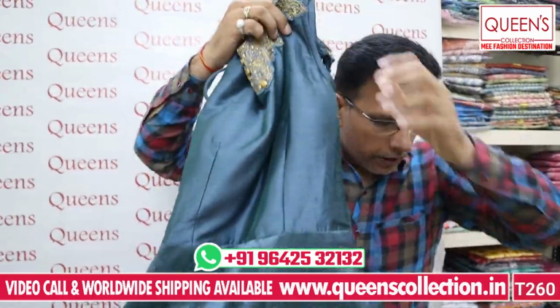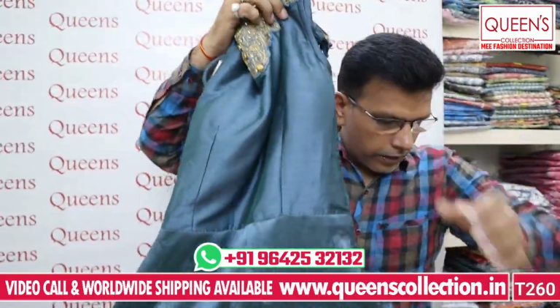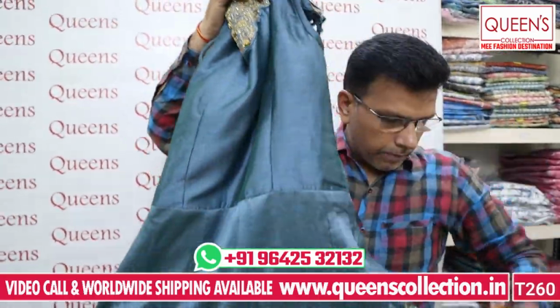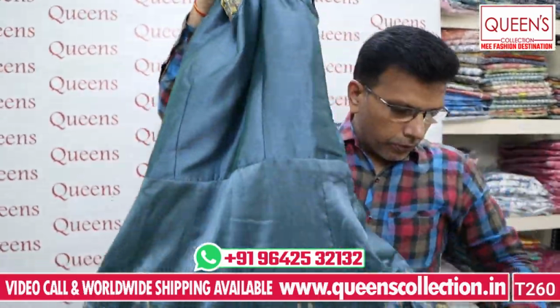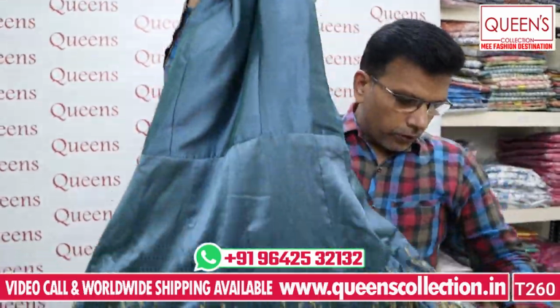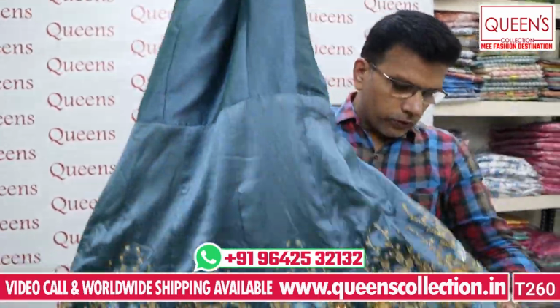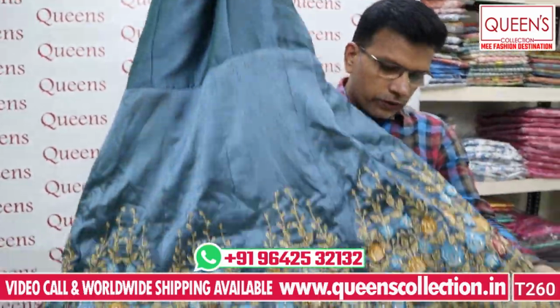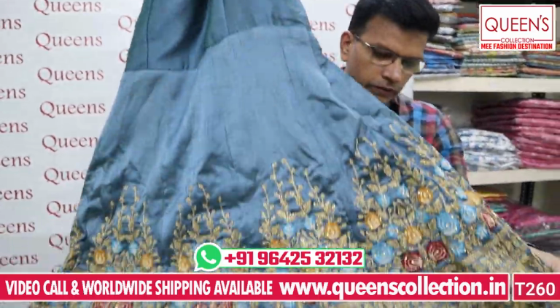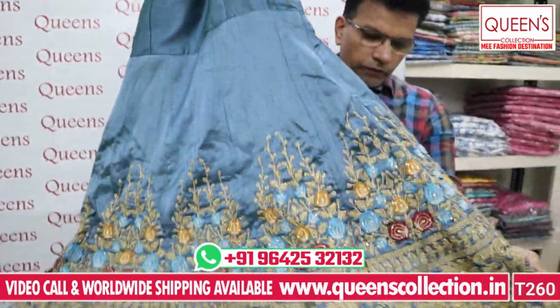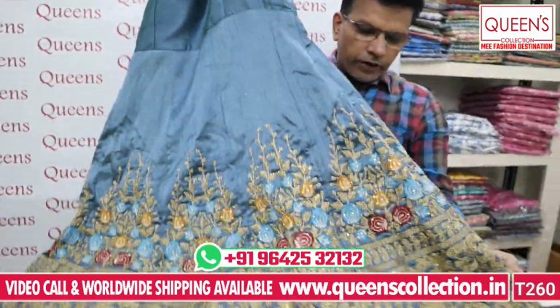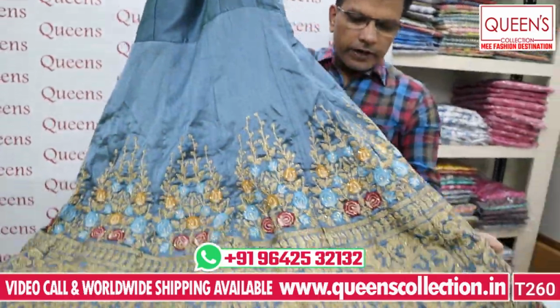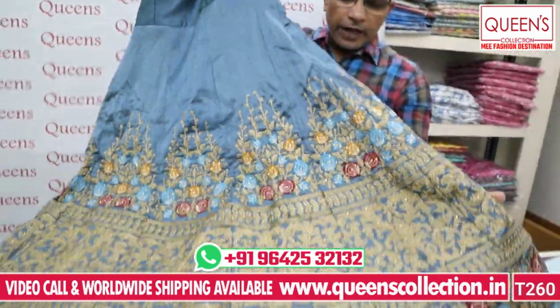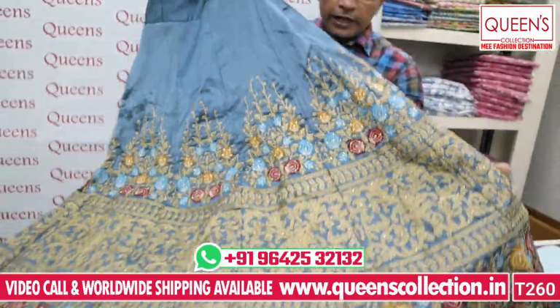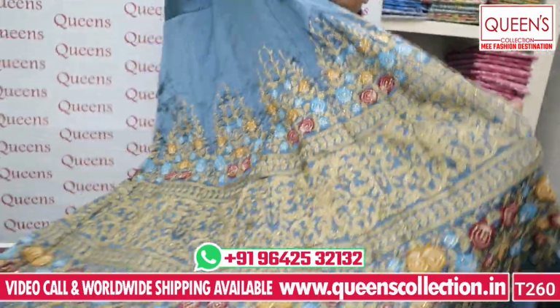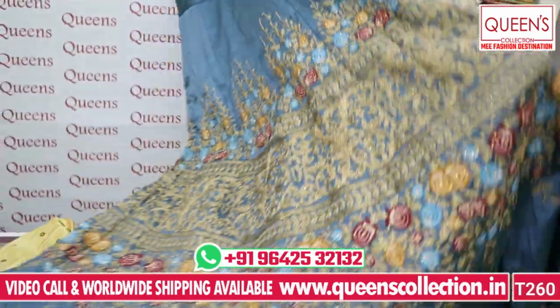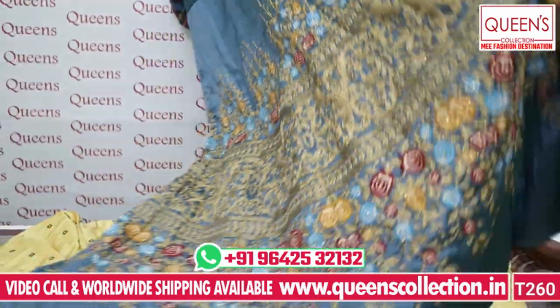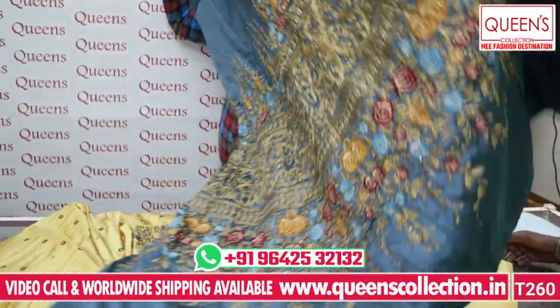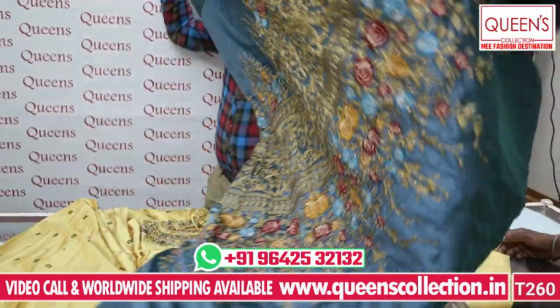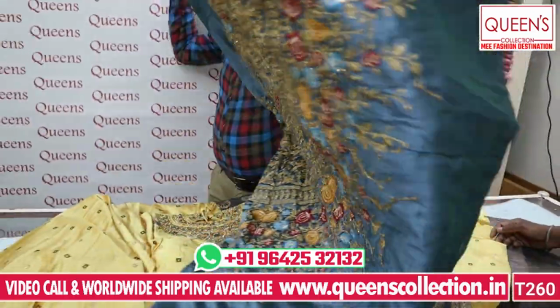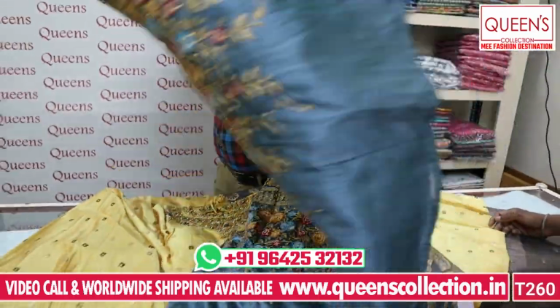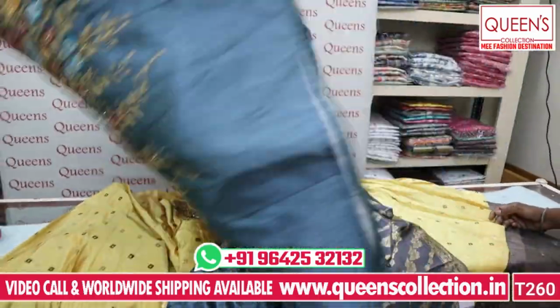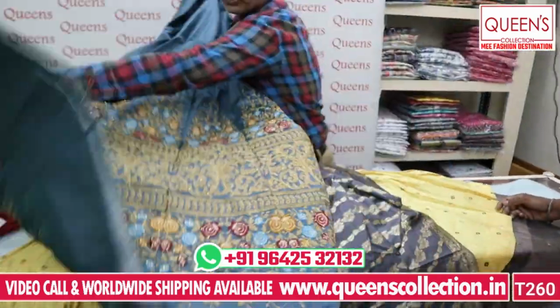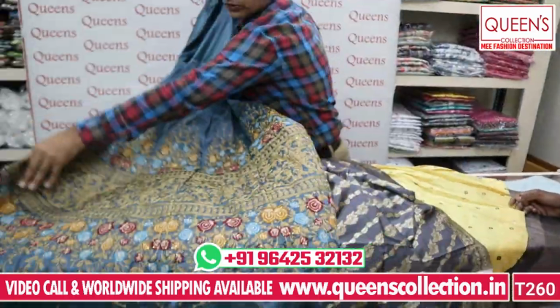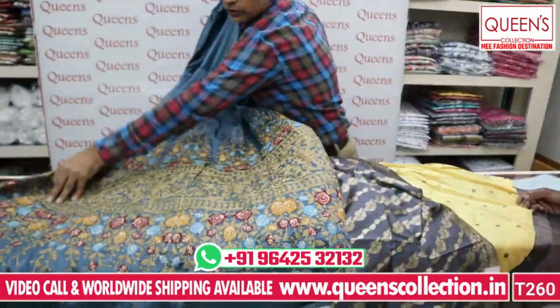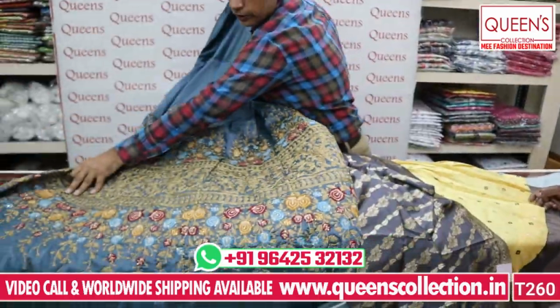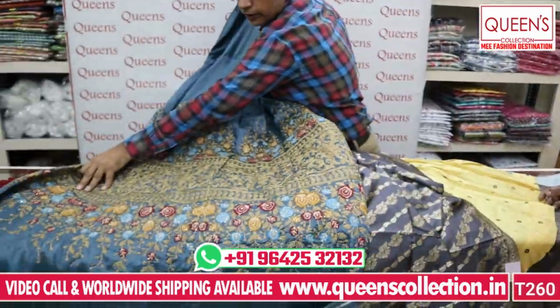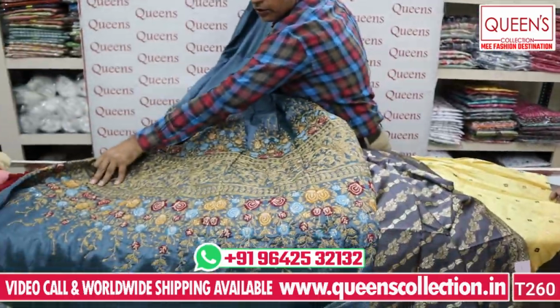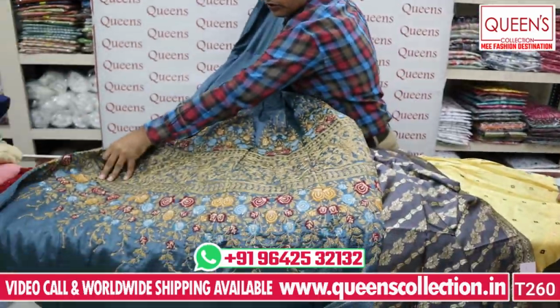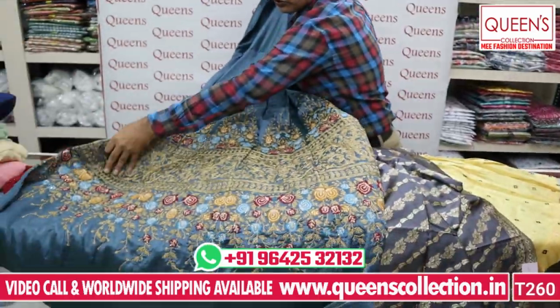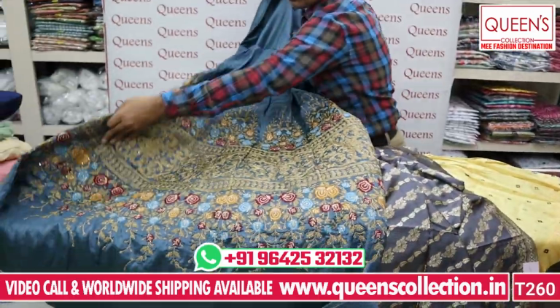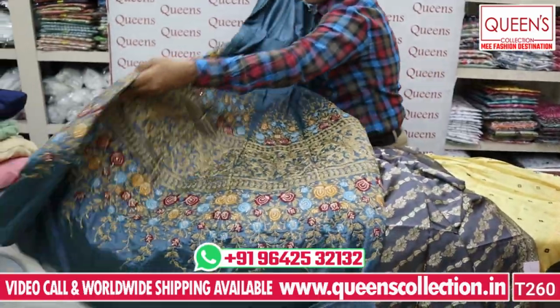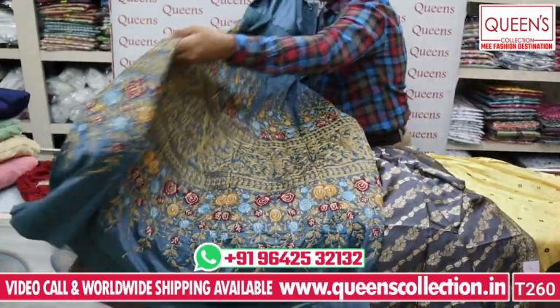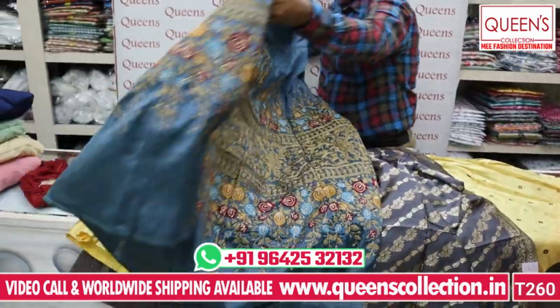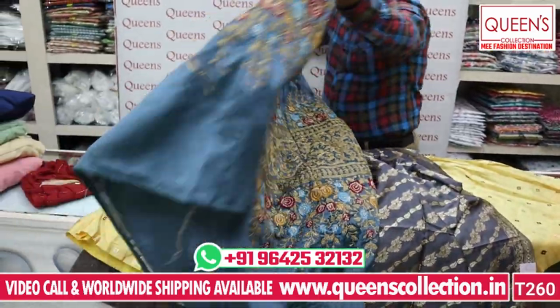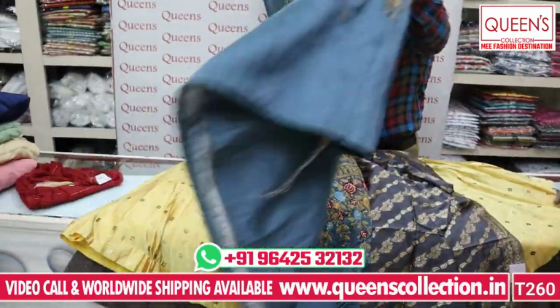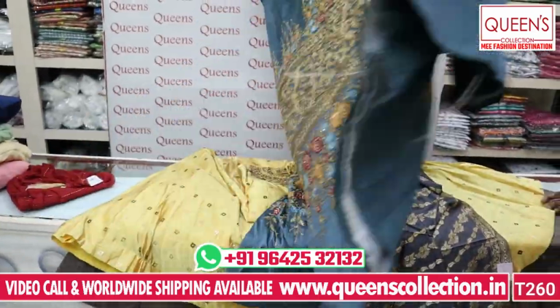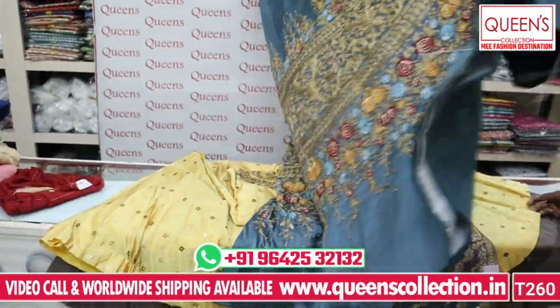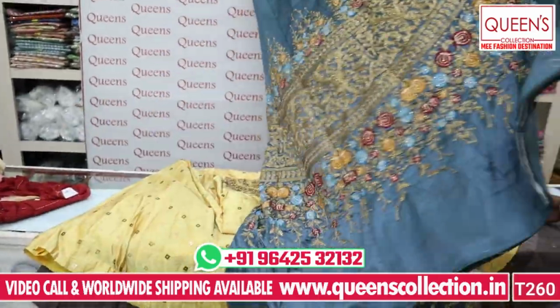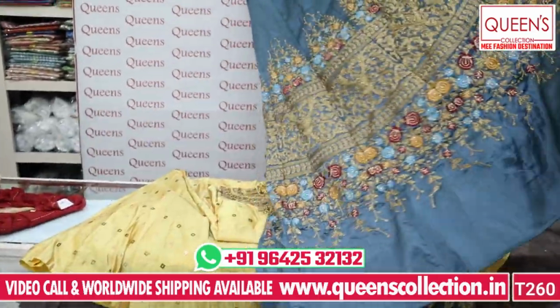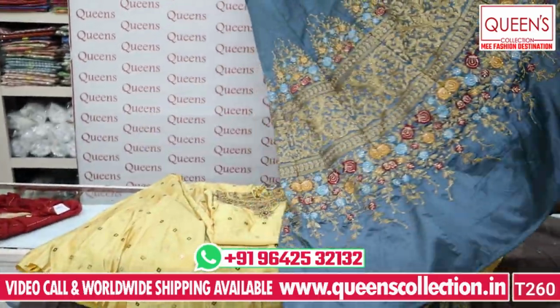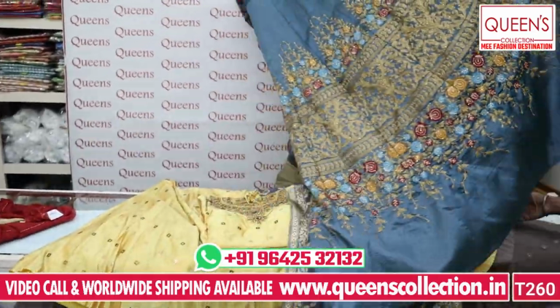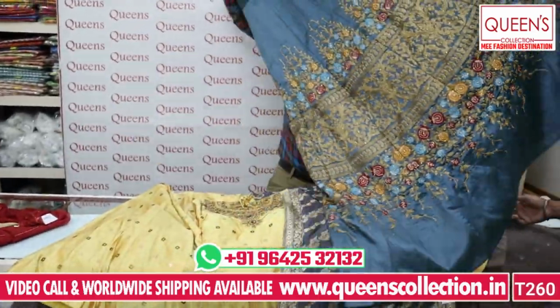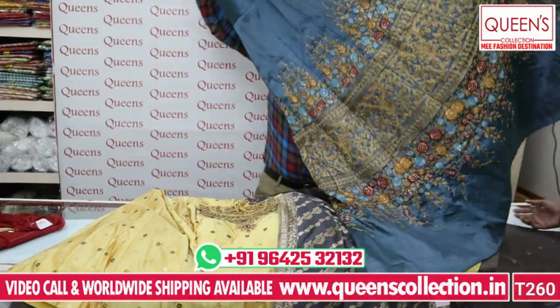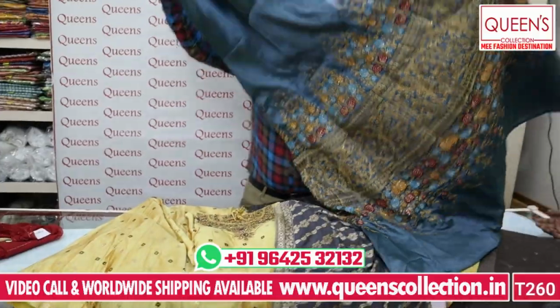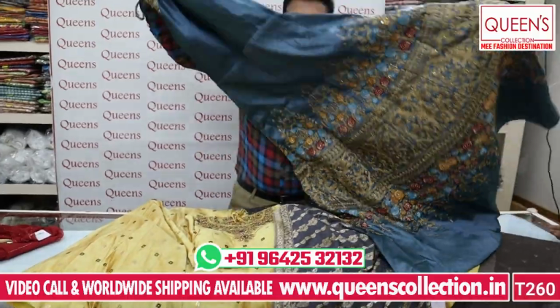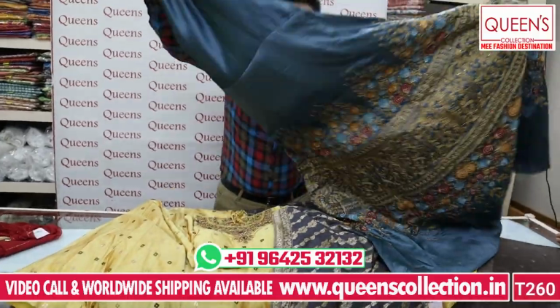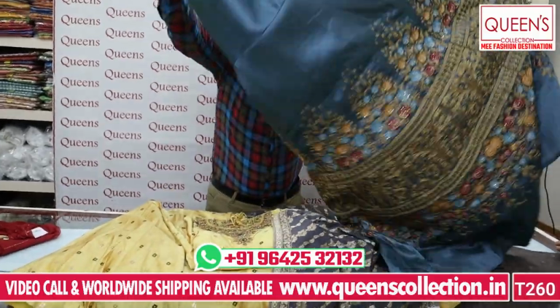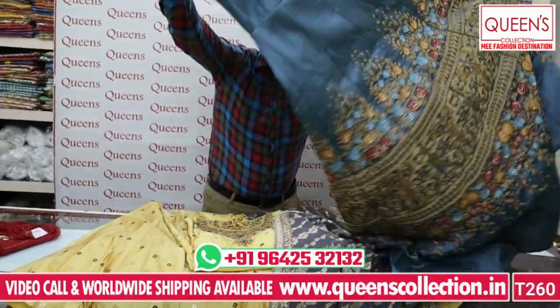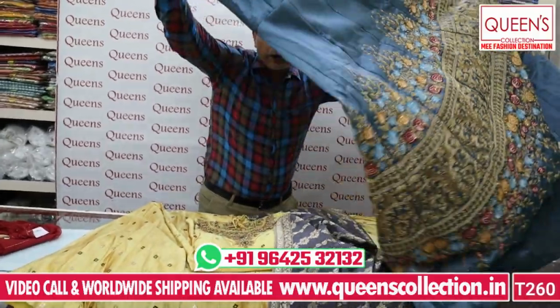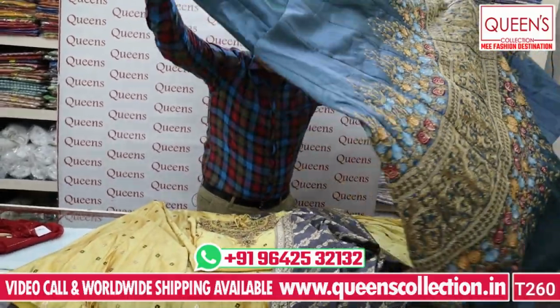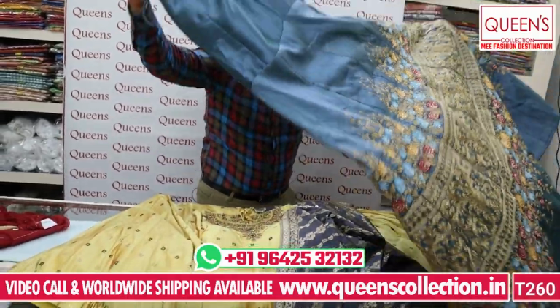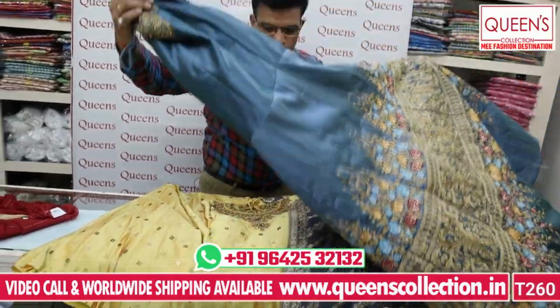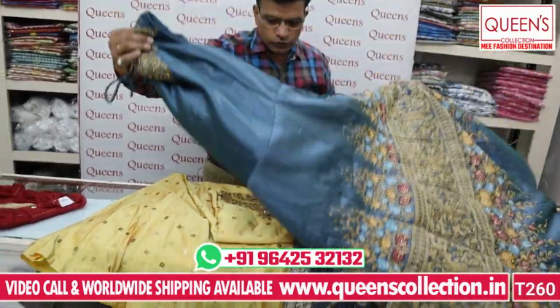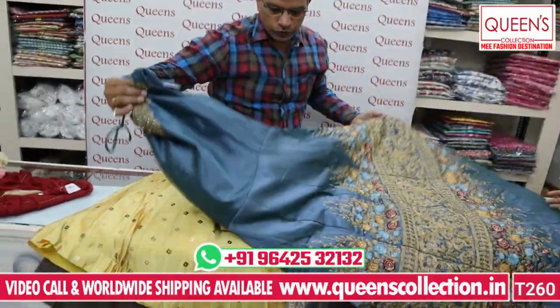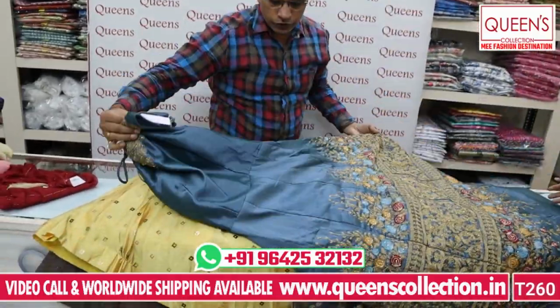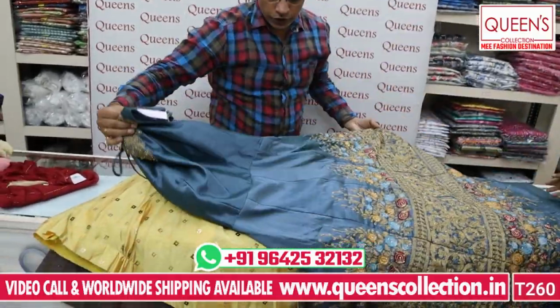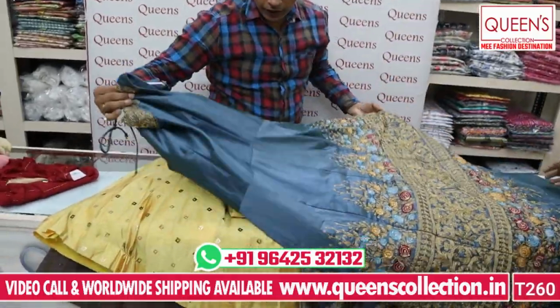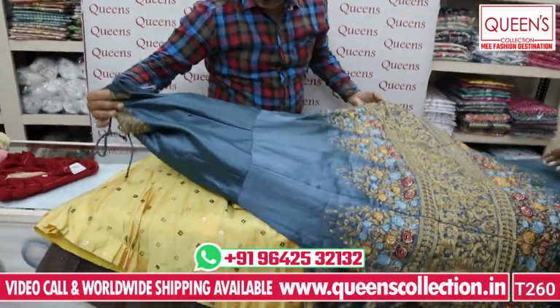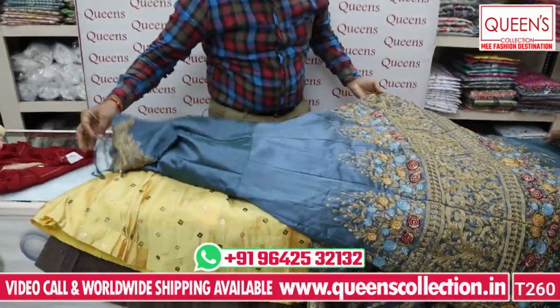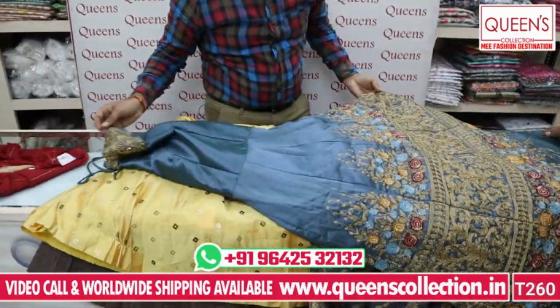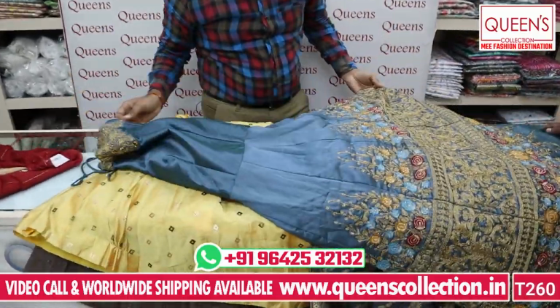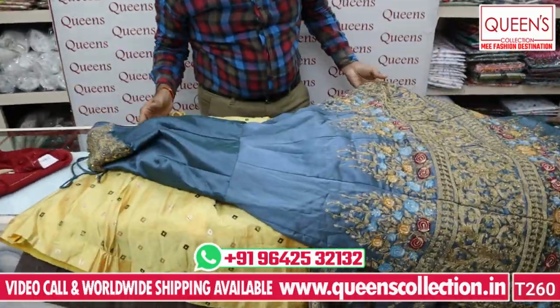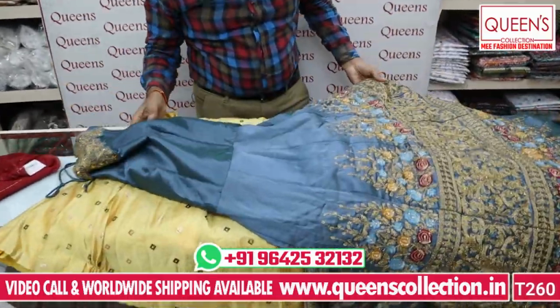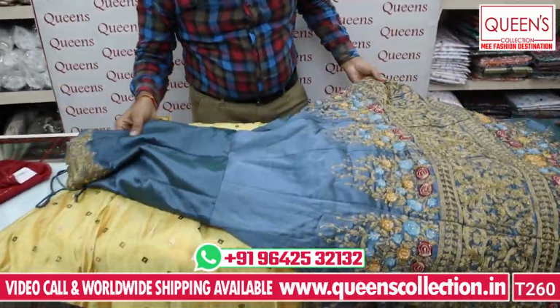The embroidery is on the front as well as the back. So in the 1490 range we have an ultimate gown with a lot of beautiful design.